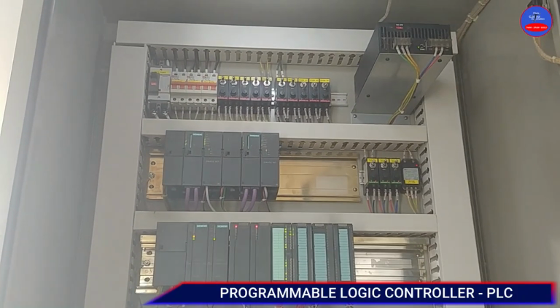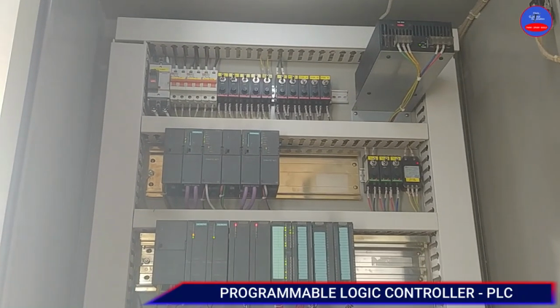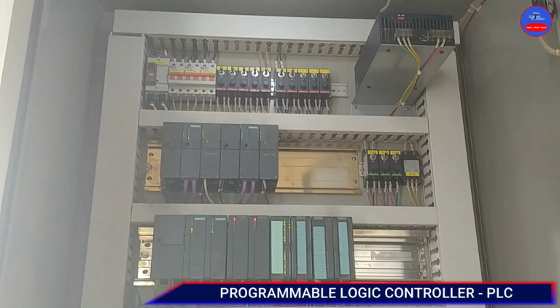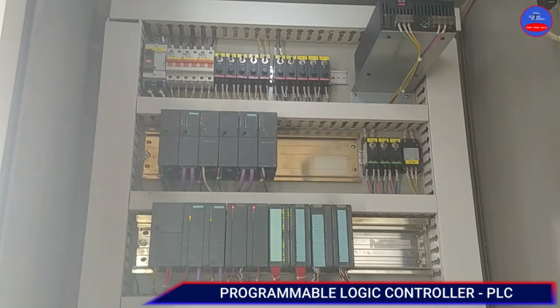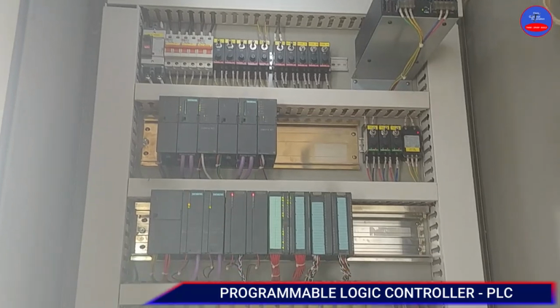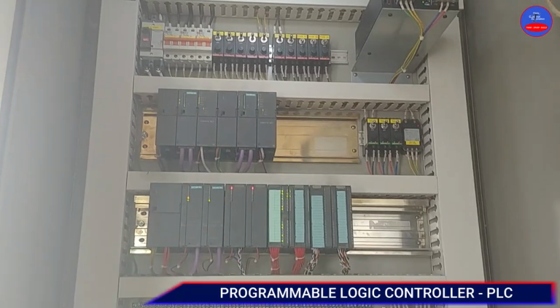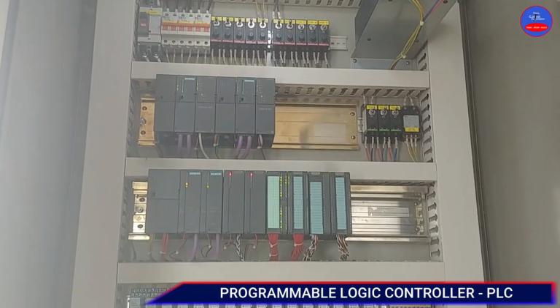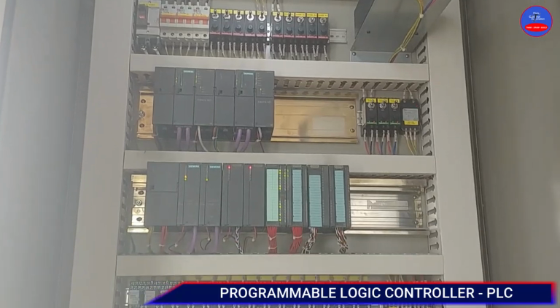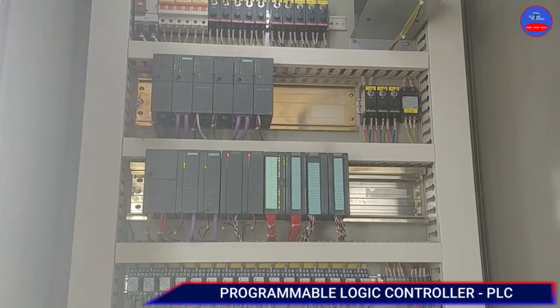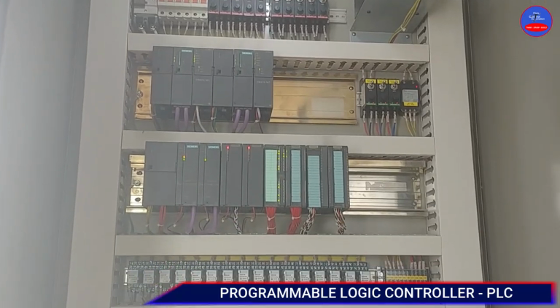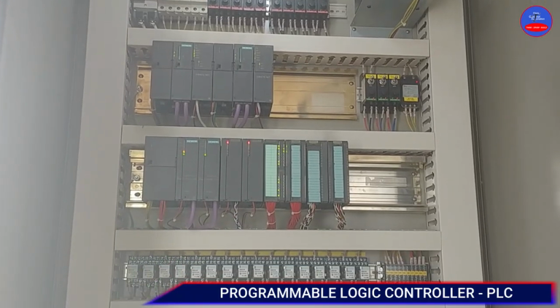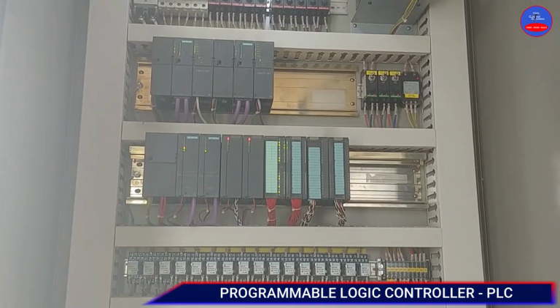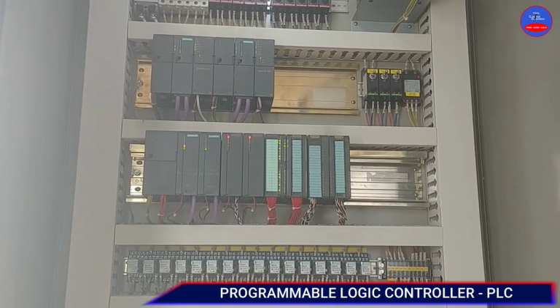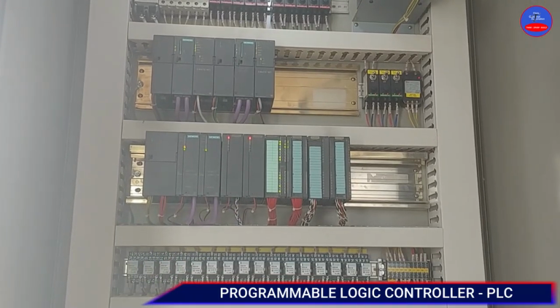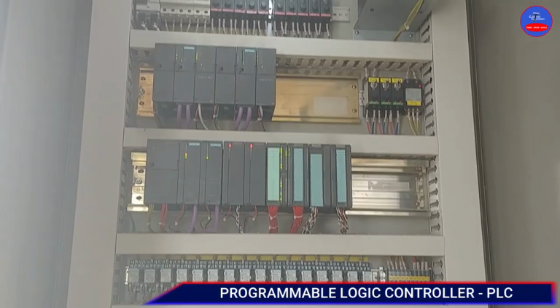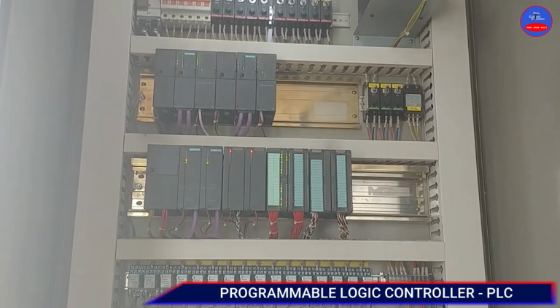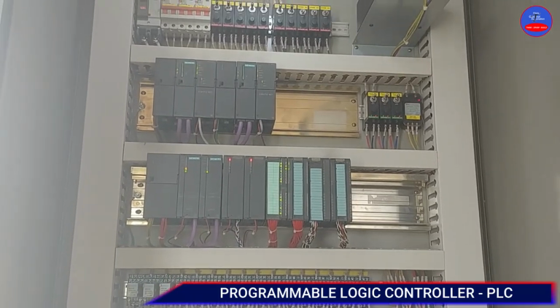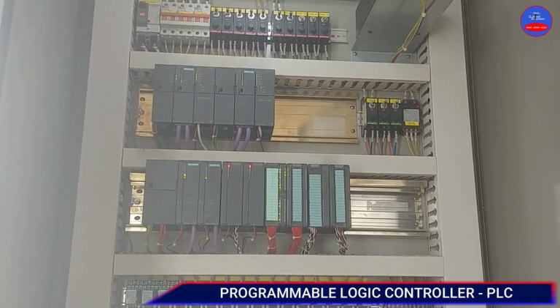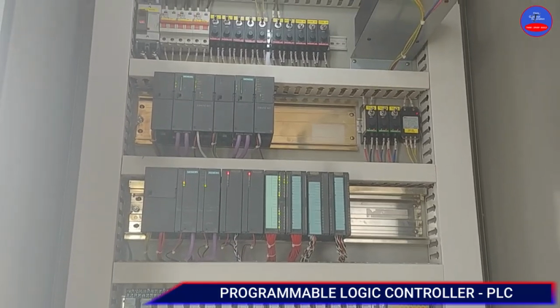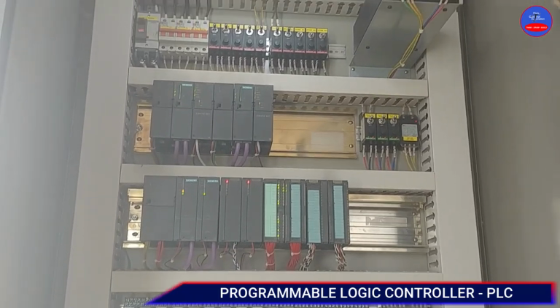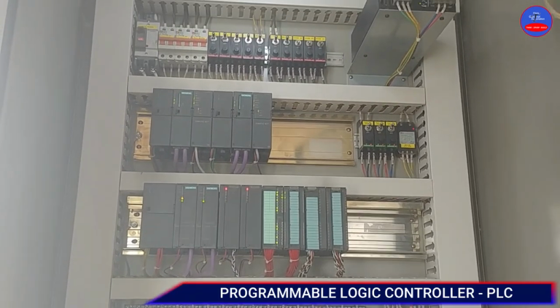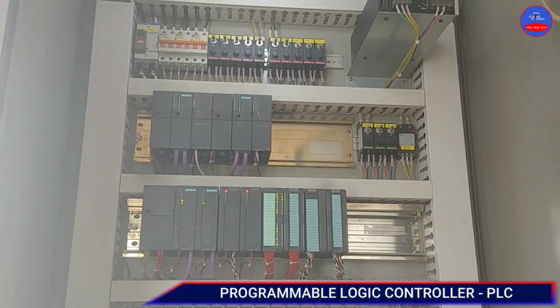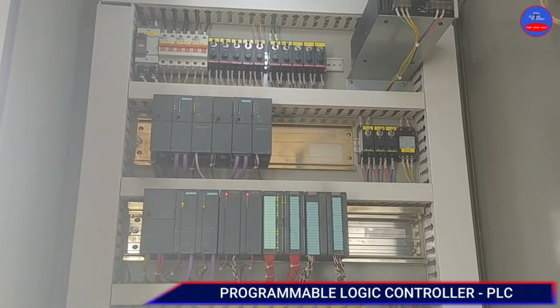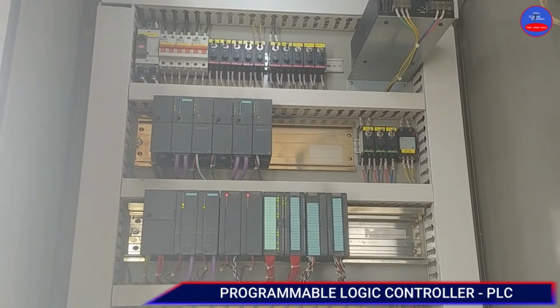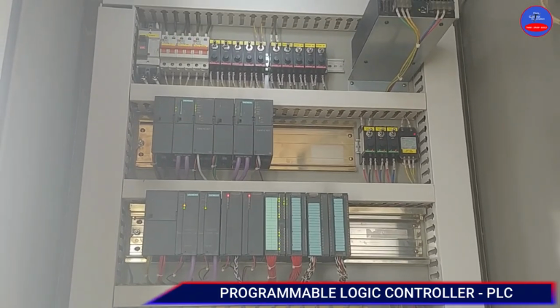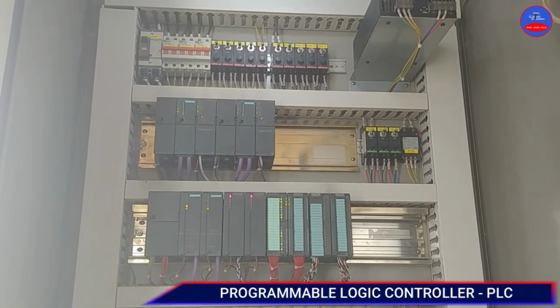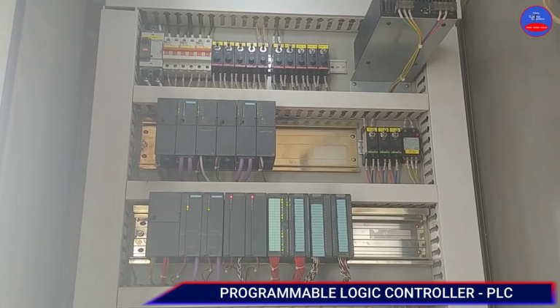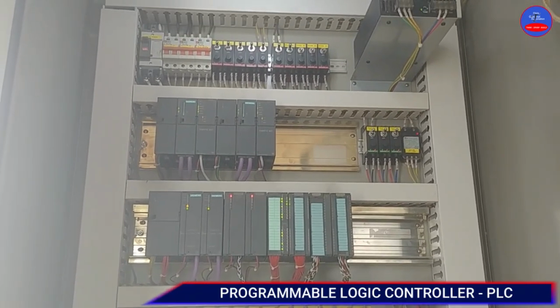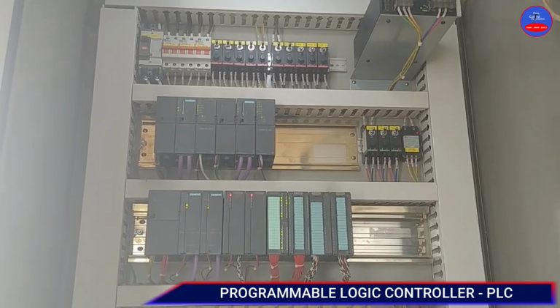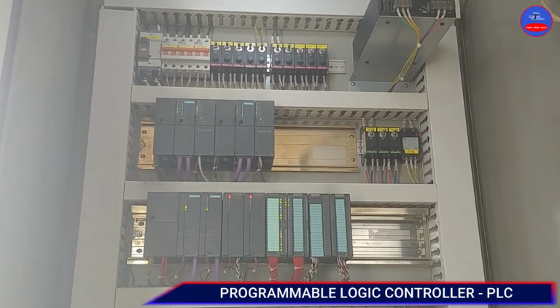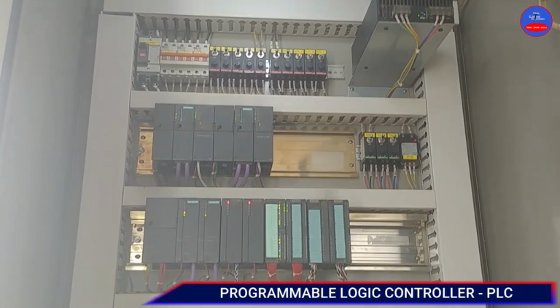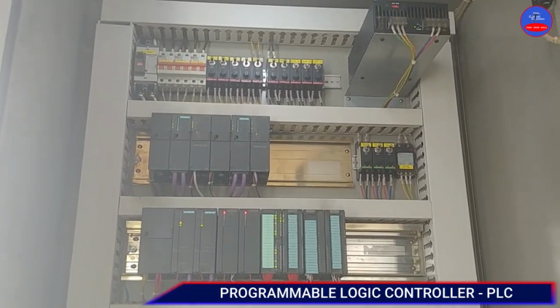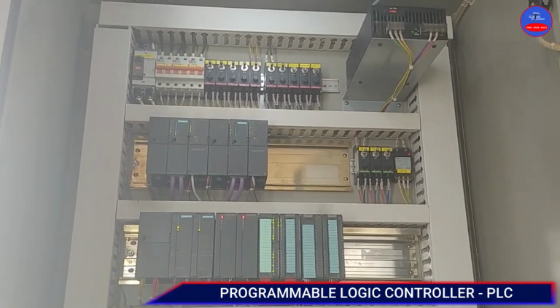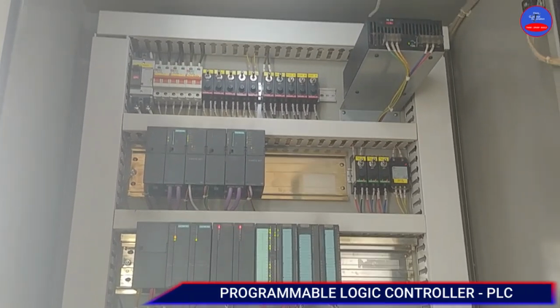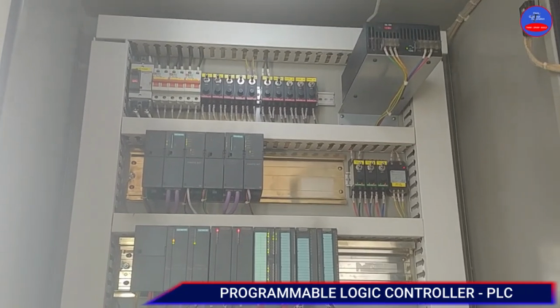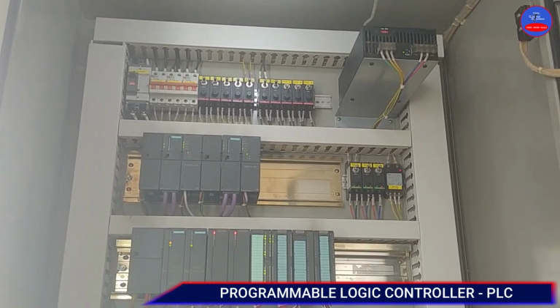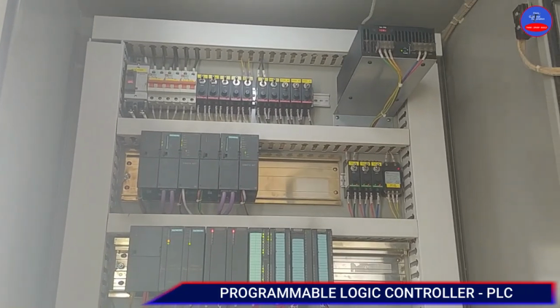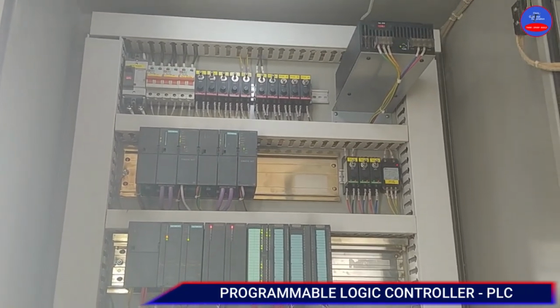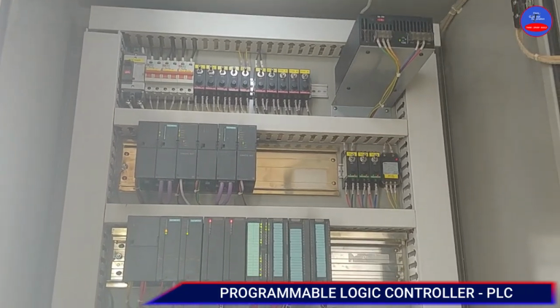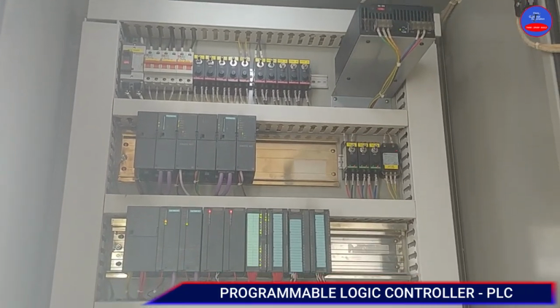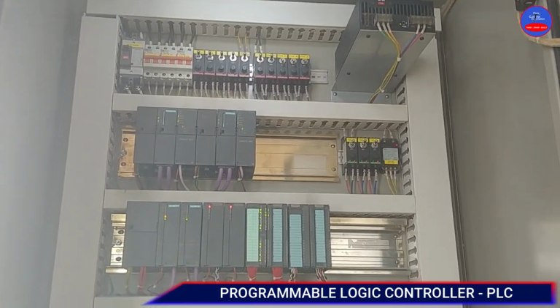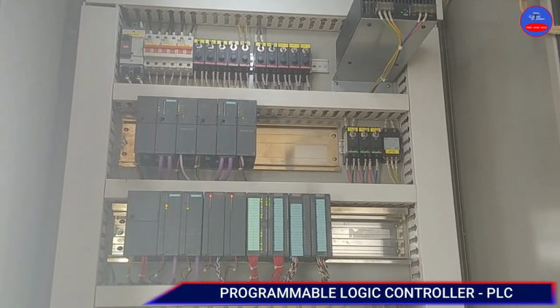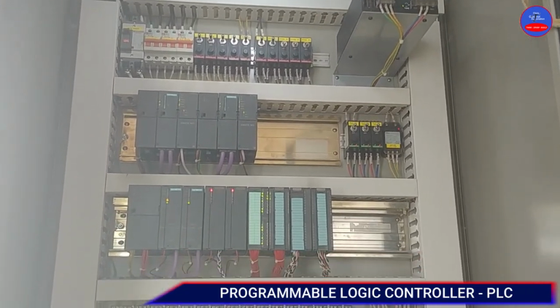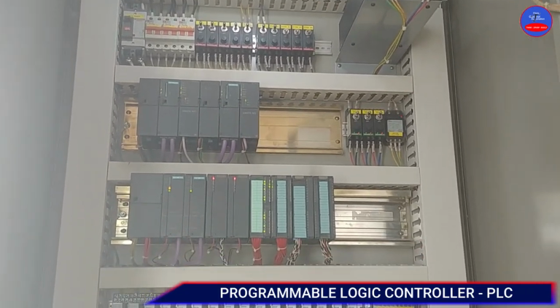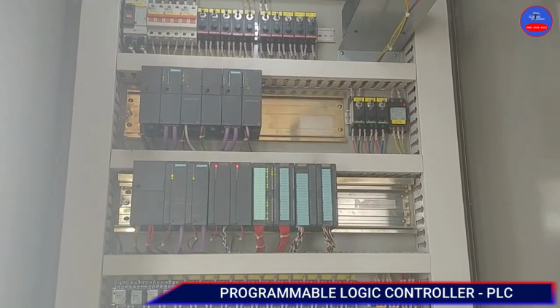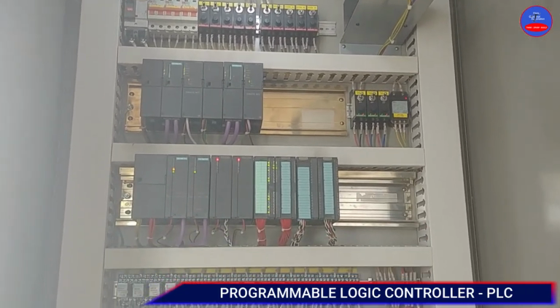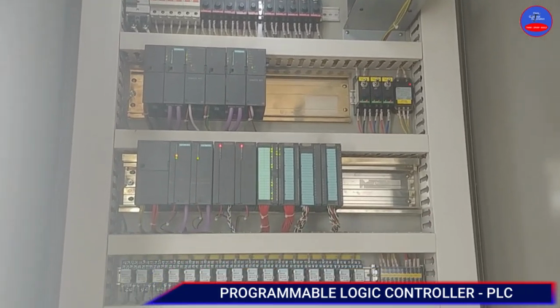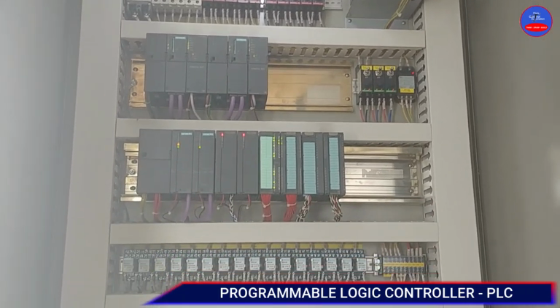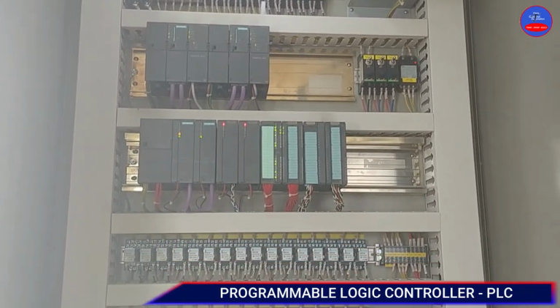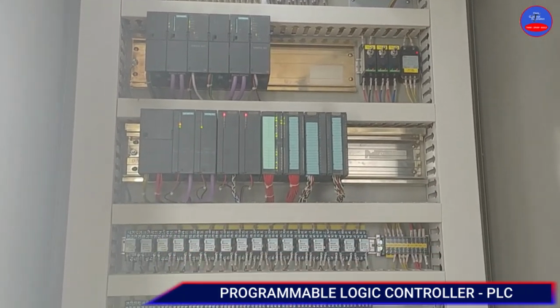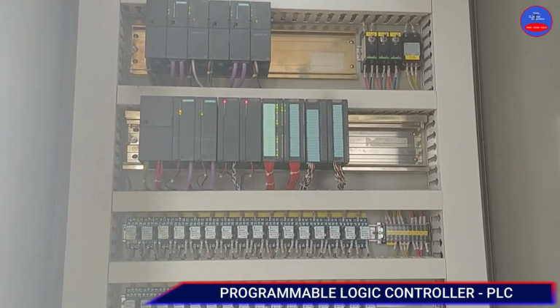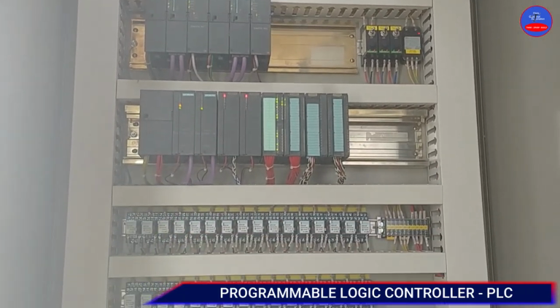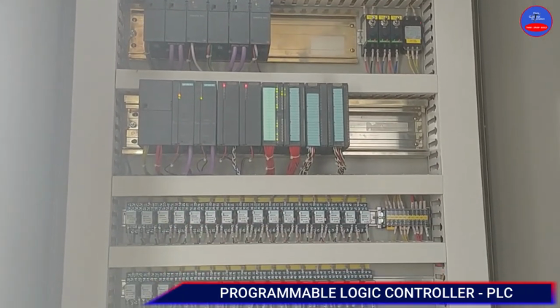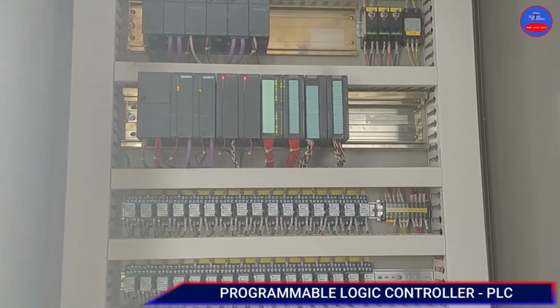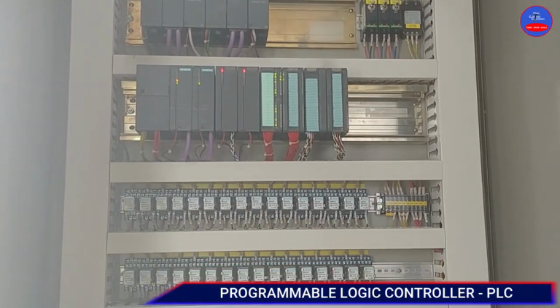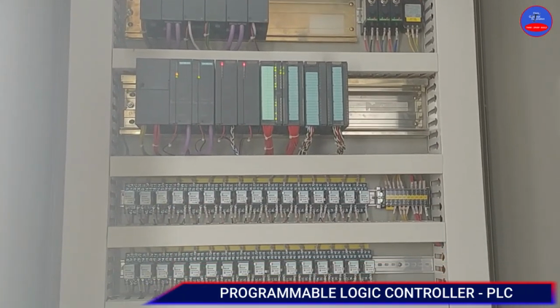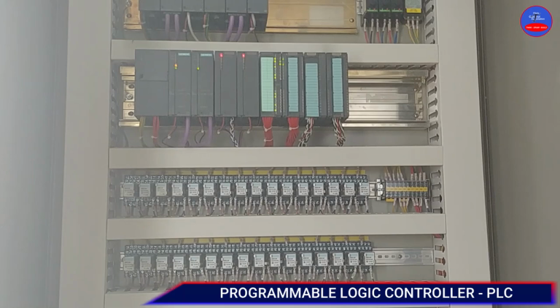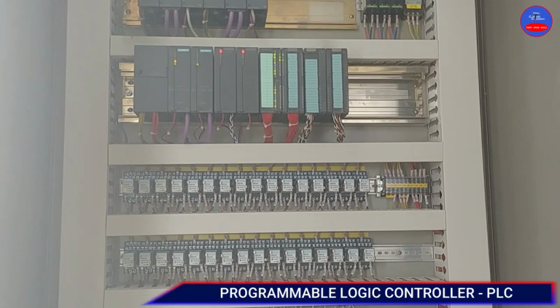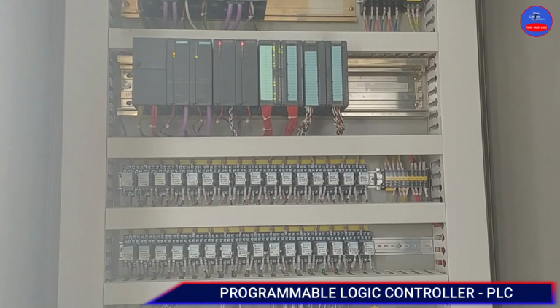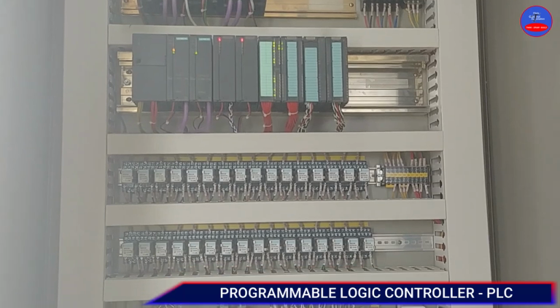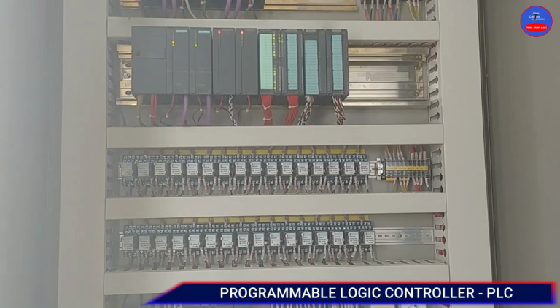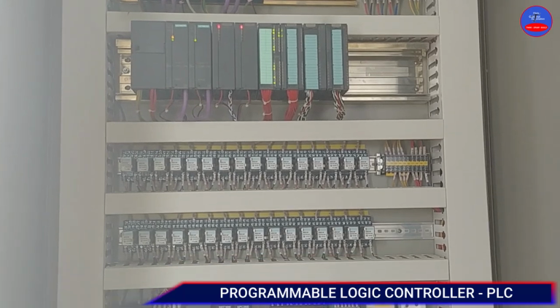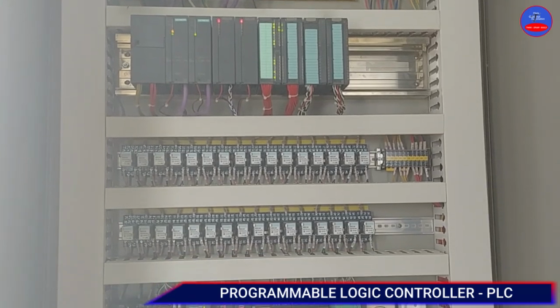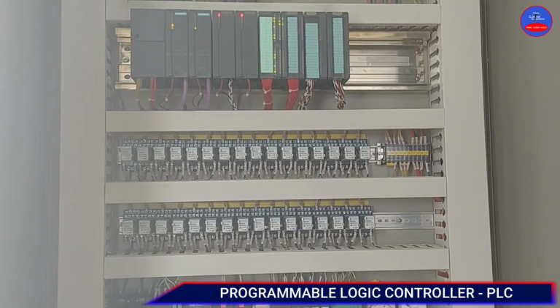These are PLC modules and relays. All the processes that are going on in our plant — the PLC handles that.